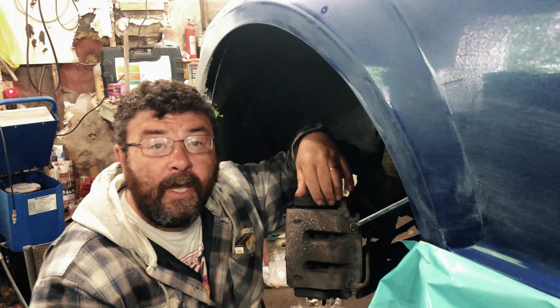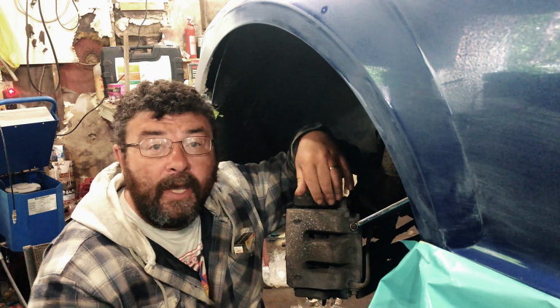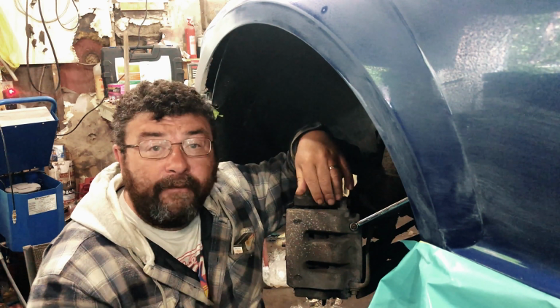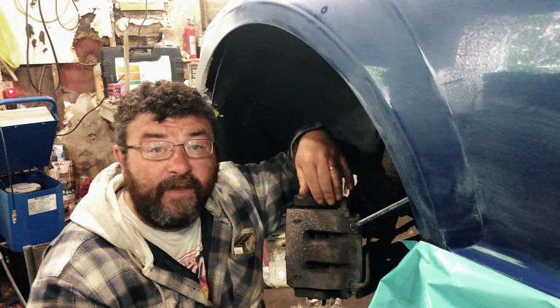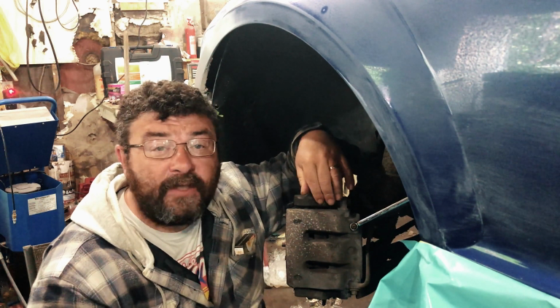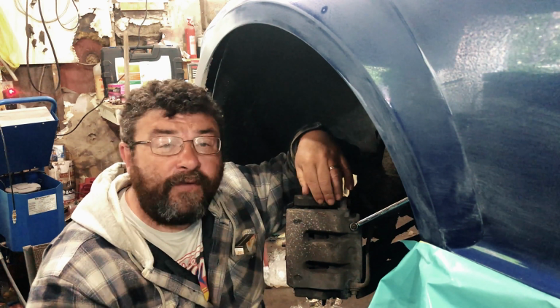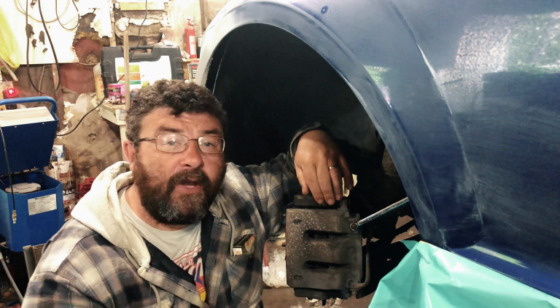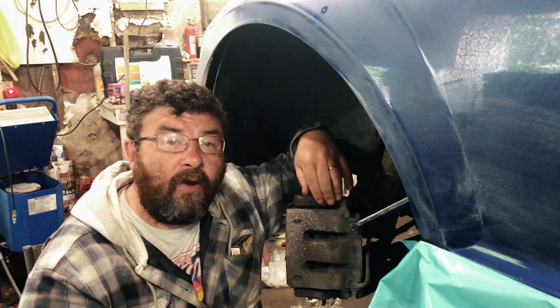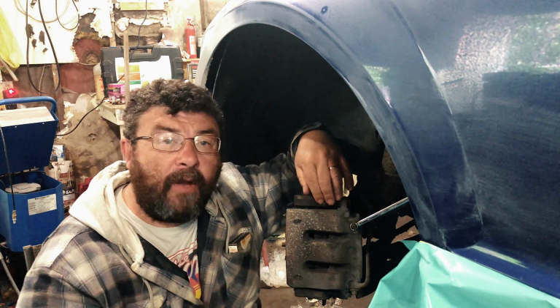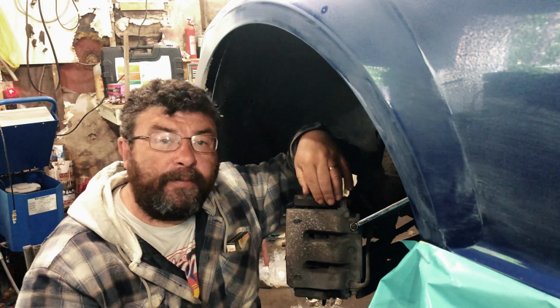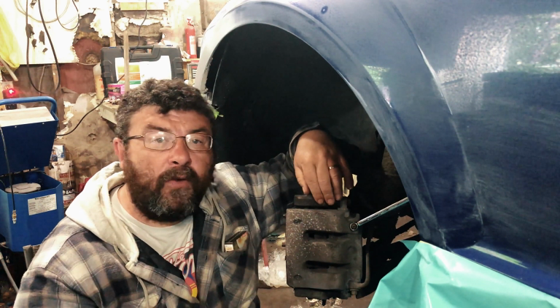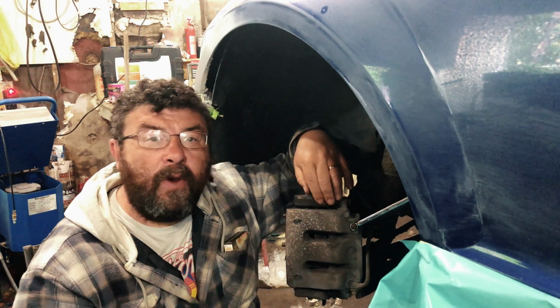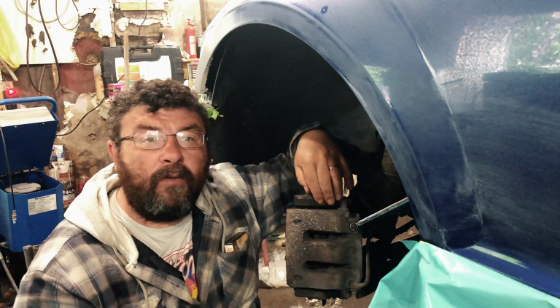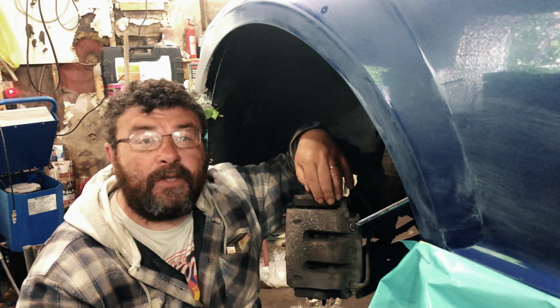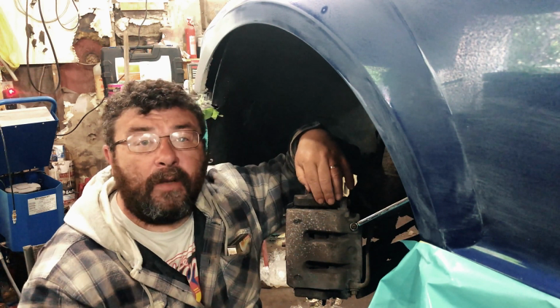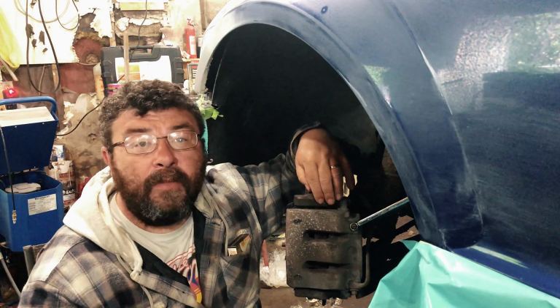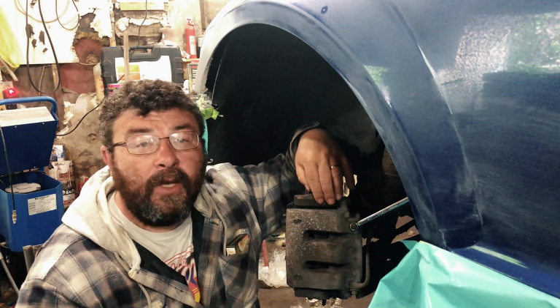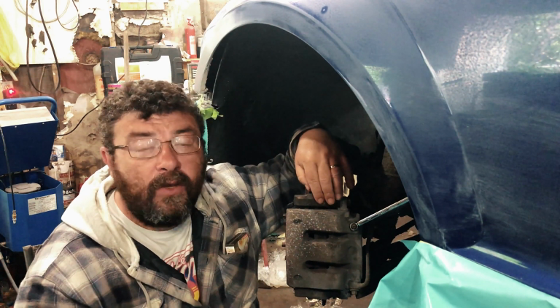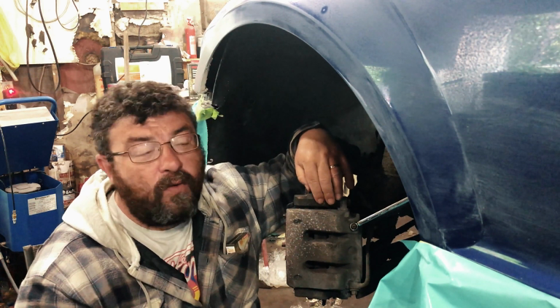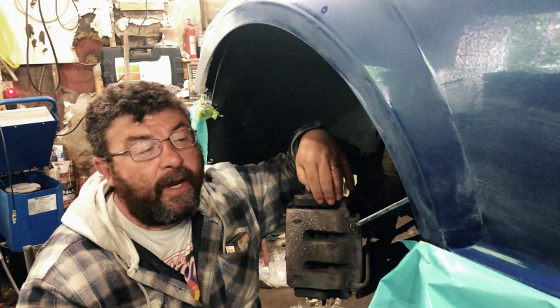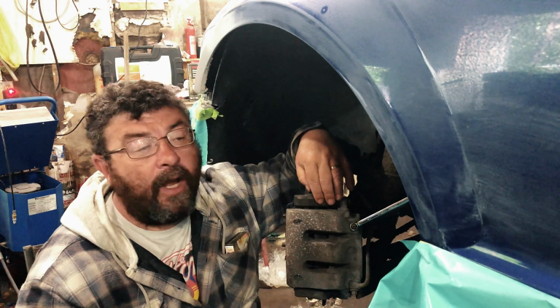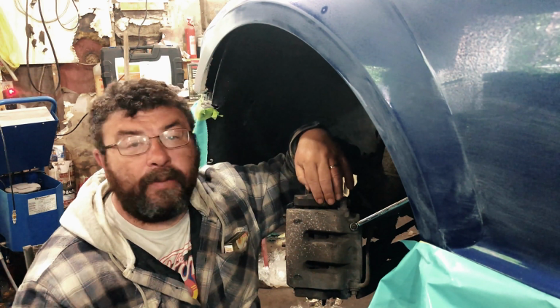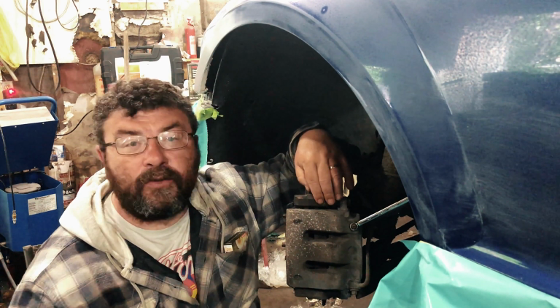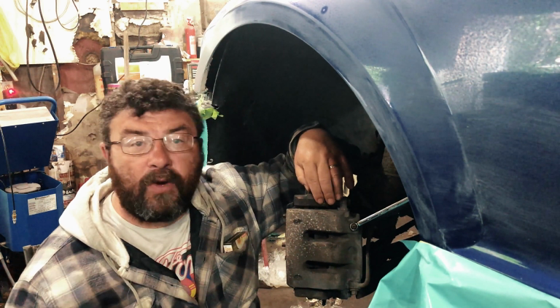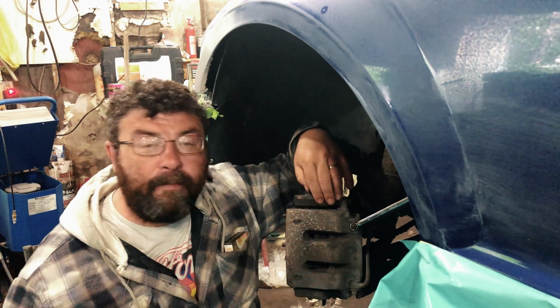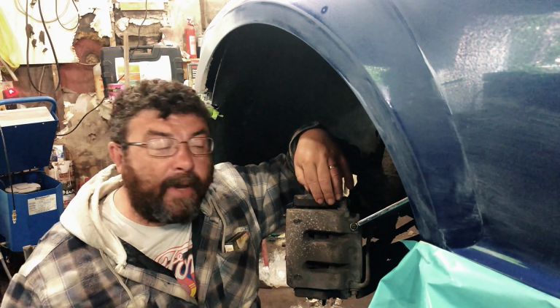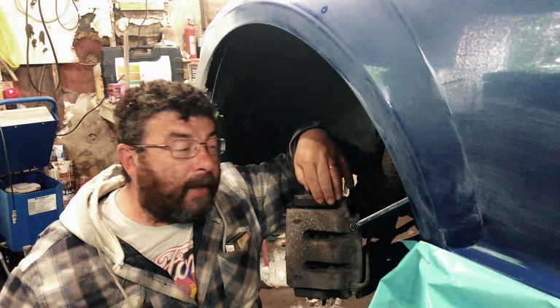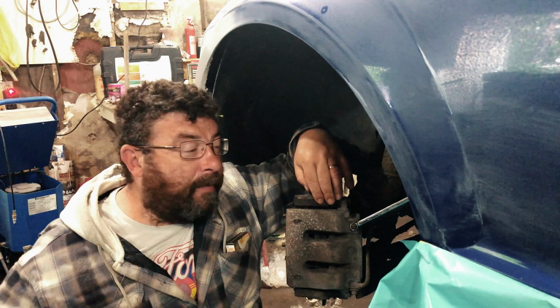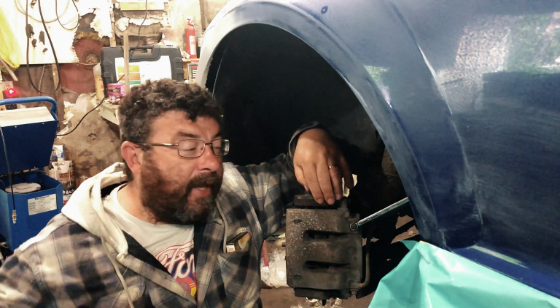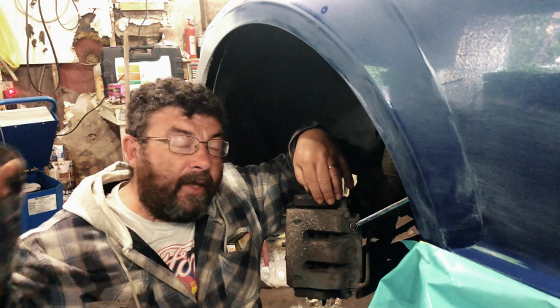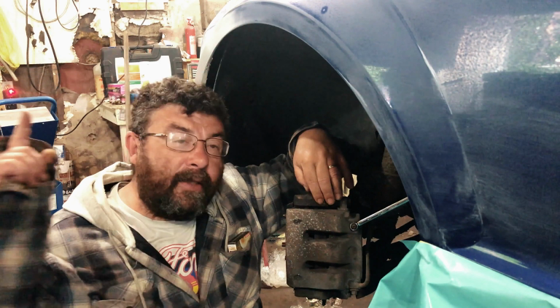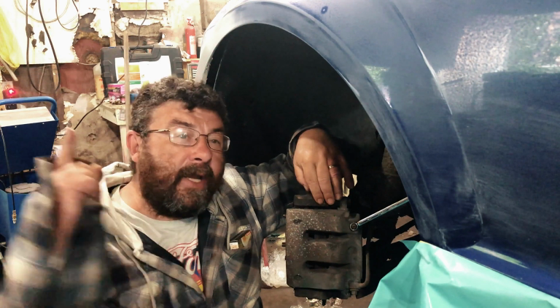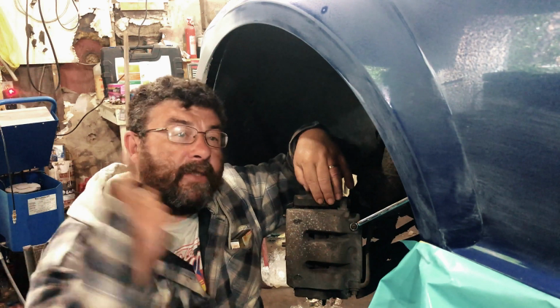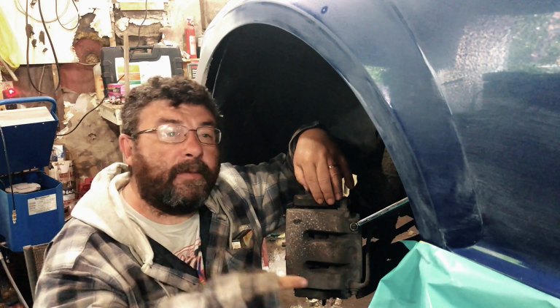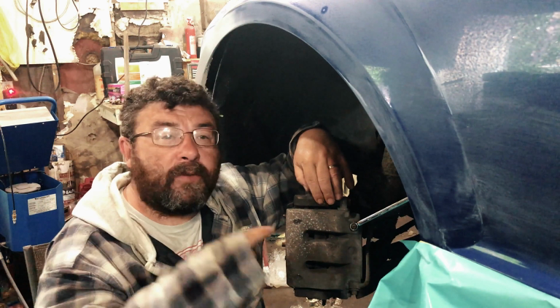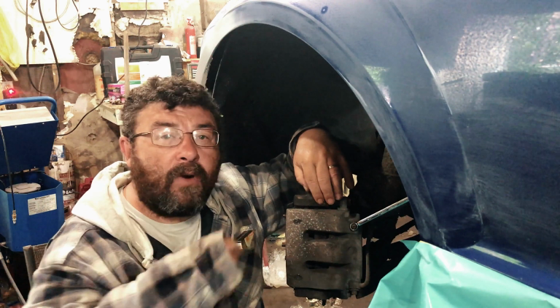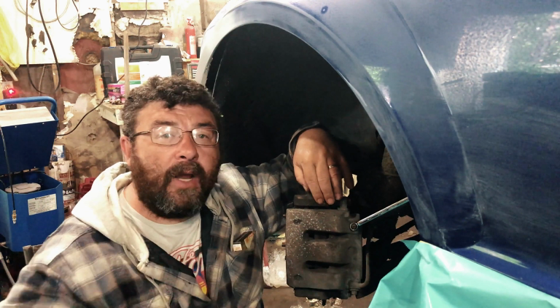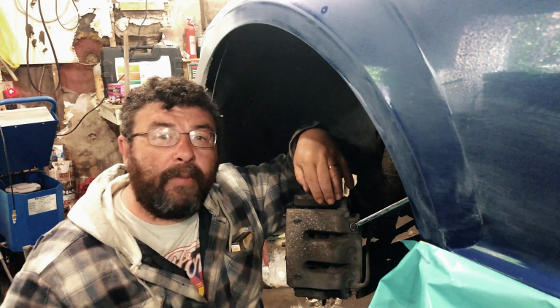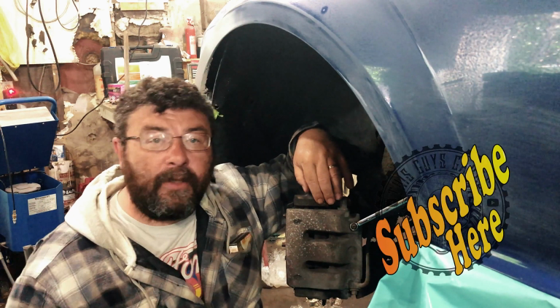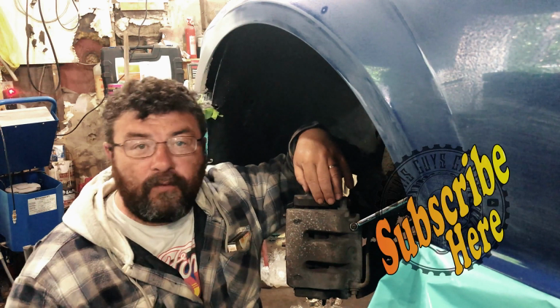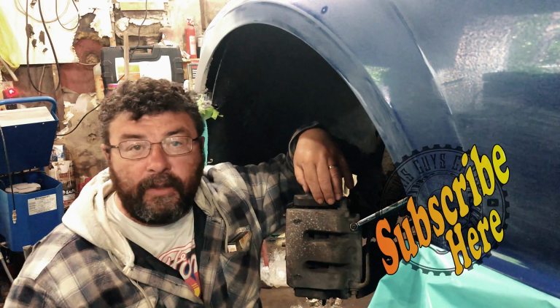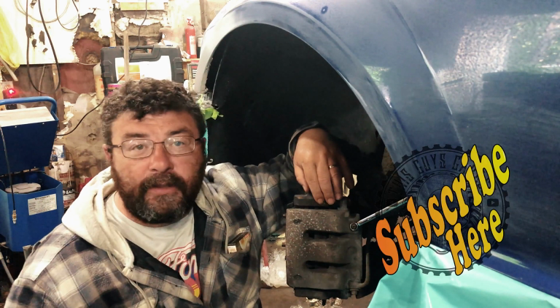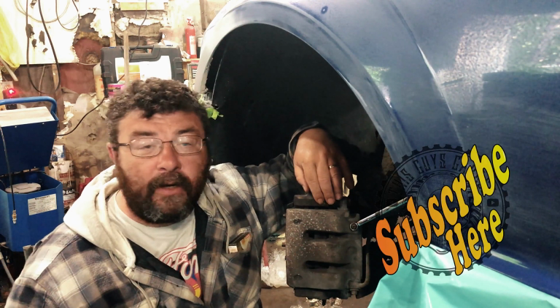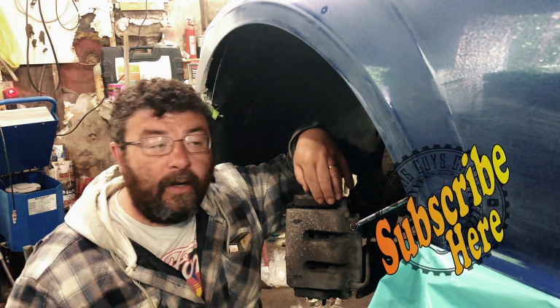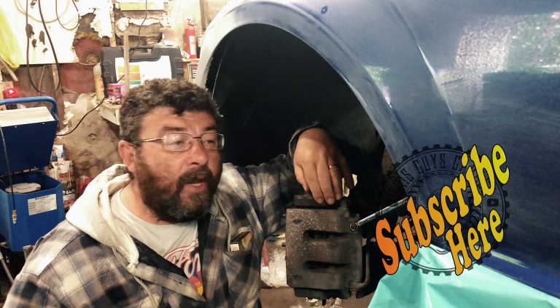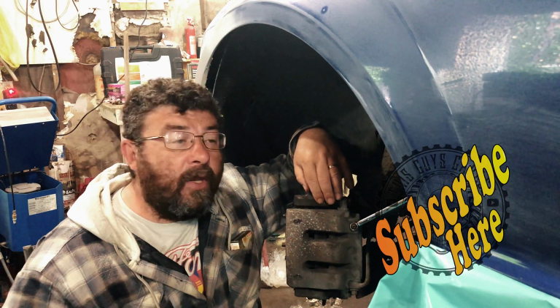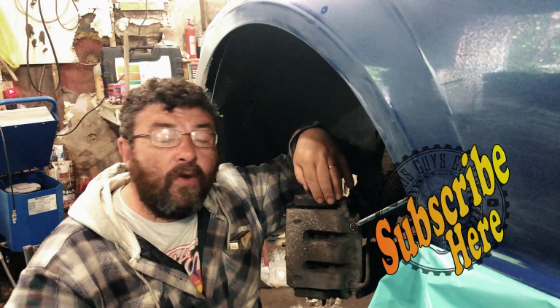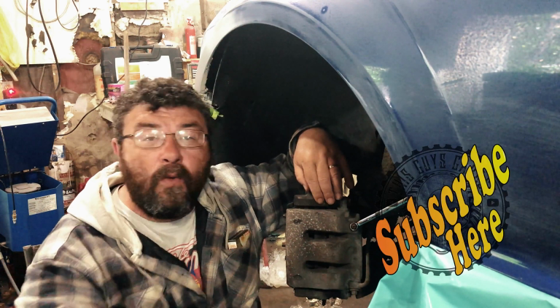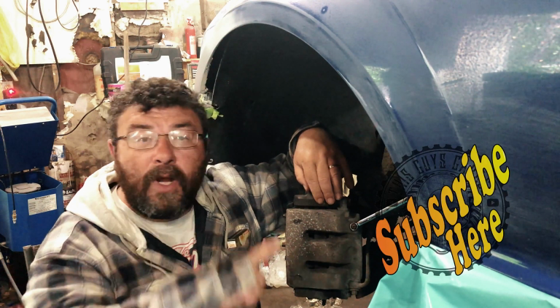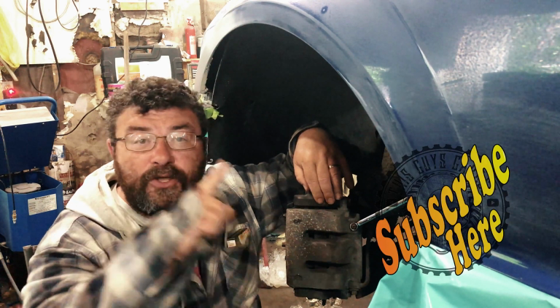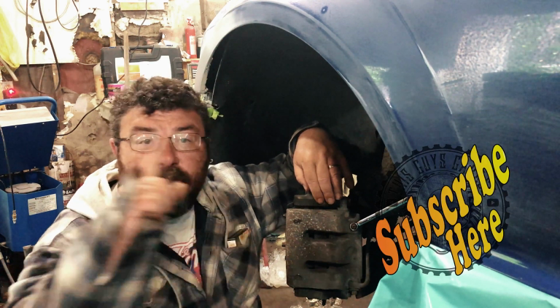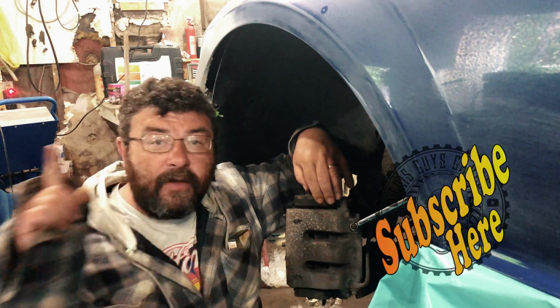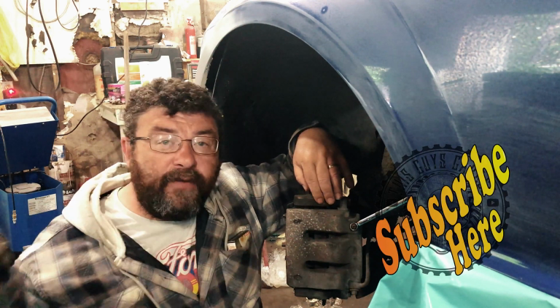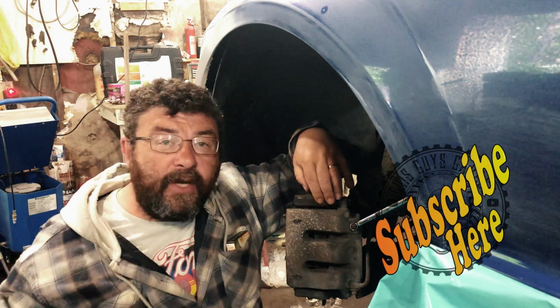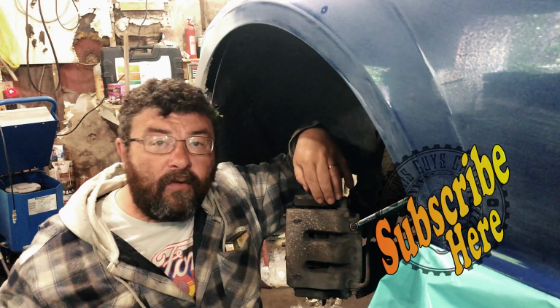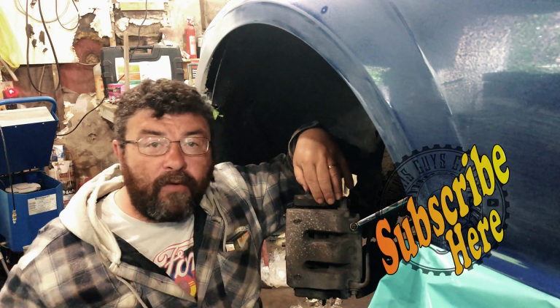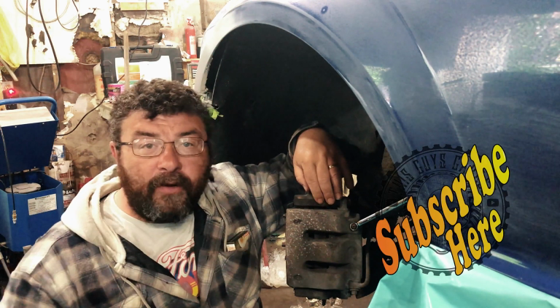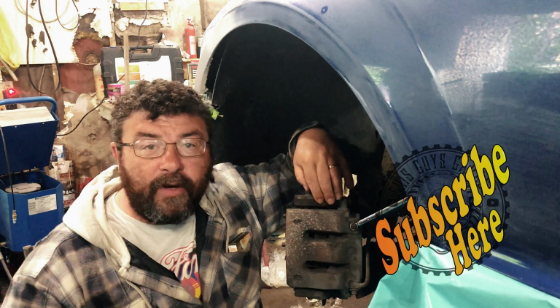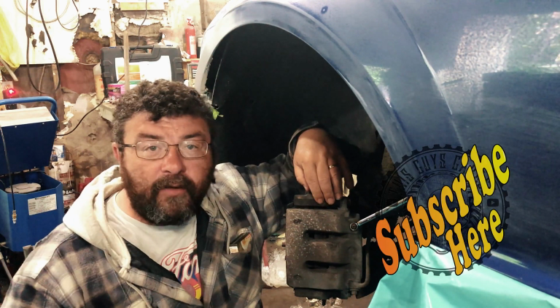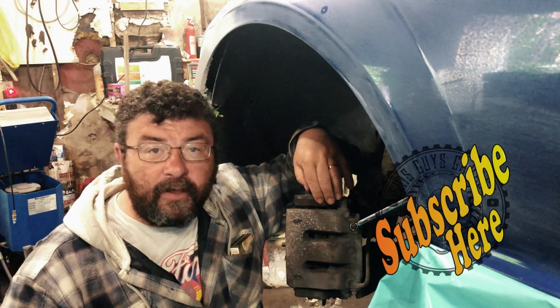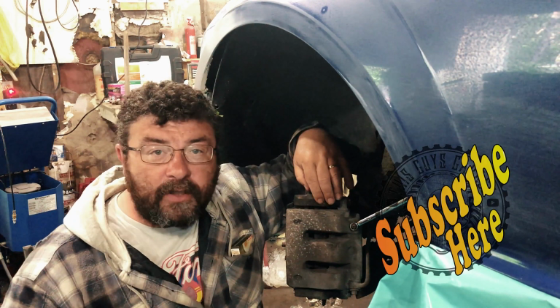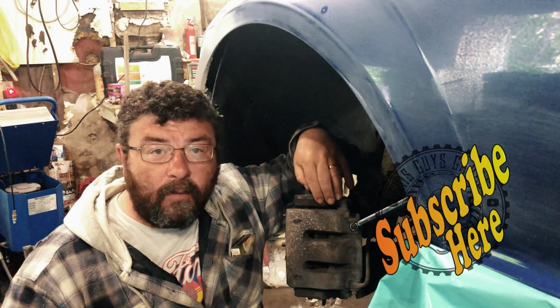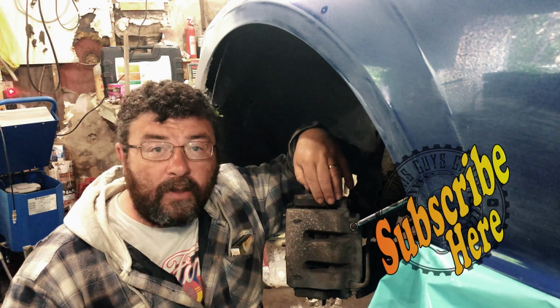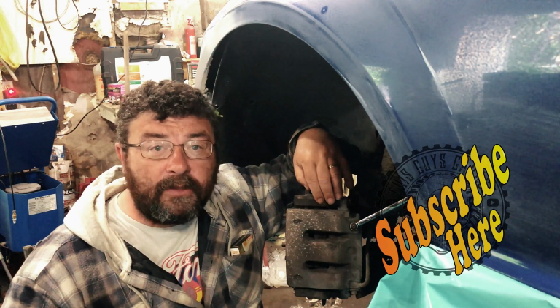If this video helped you out, you can help us right back by hitting that subscribe button. You can watch another video right around here somewhere.